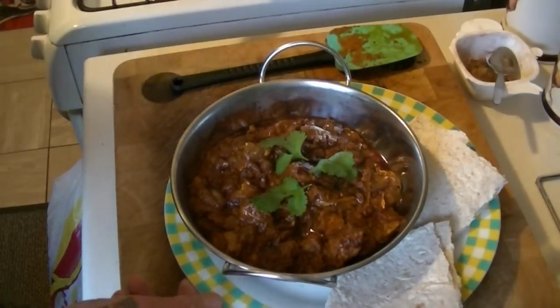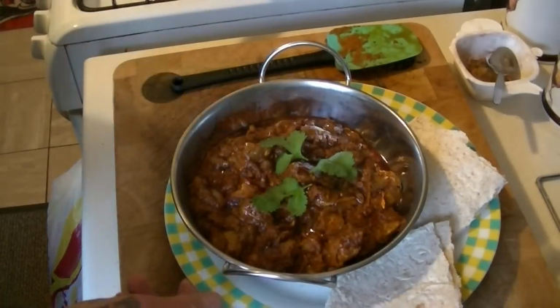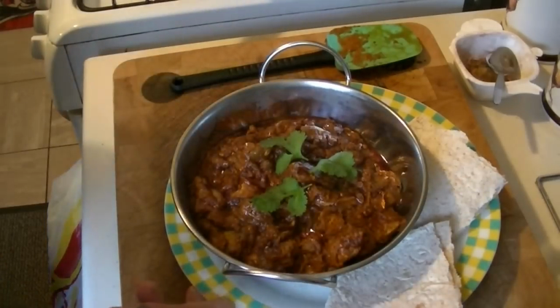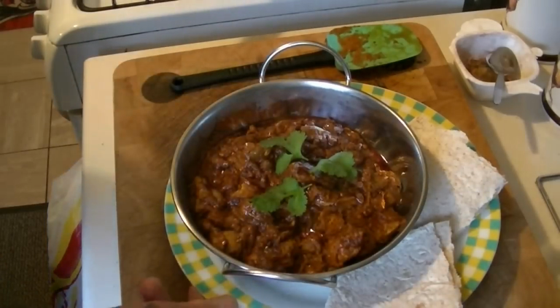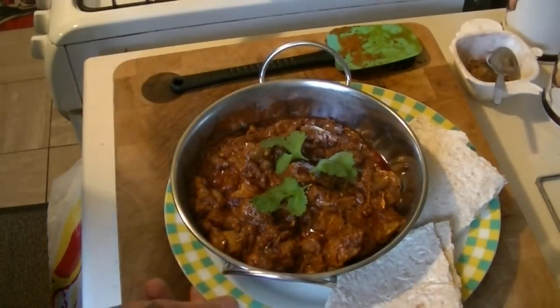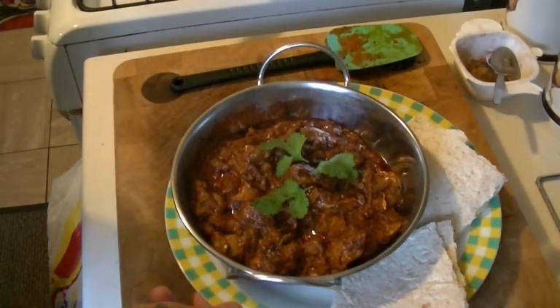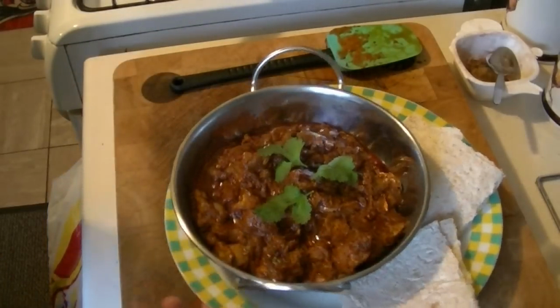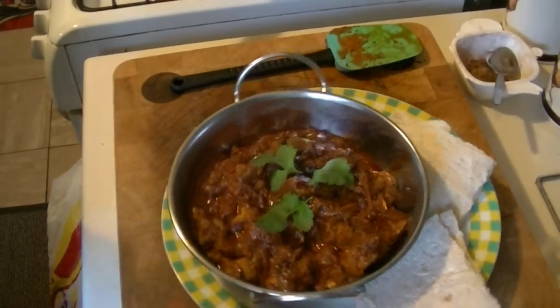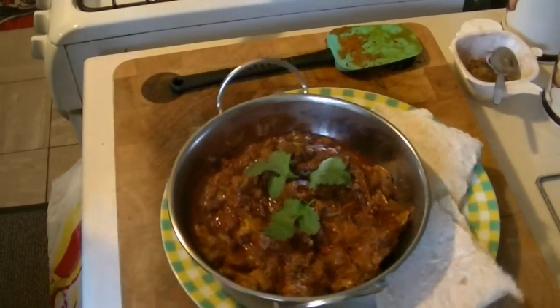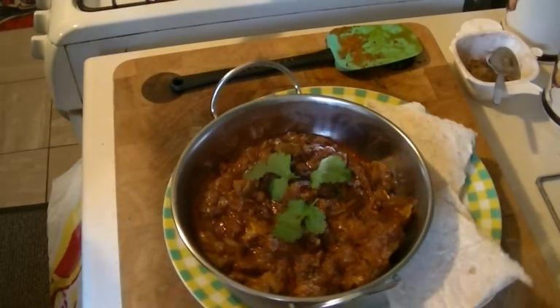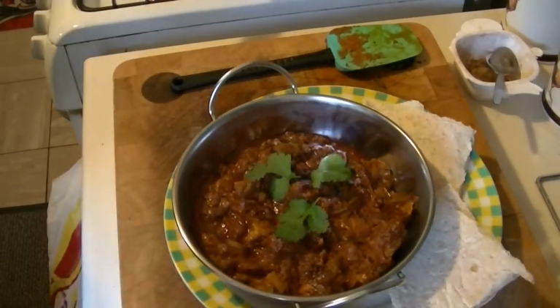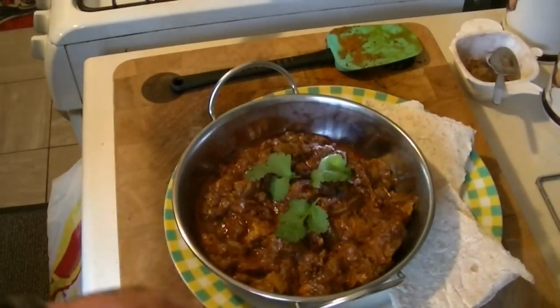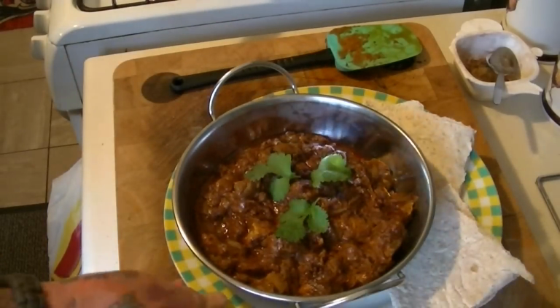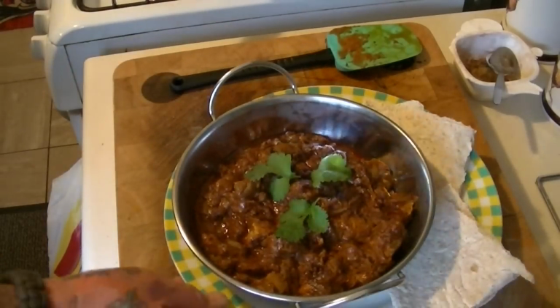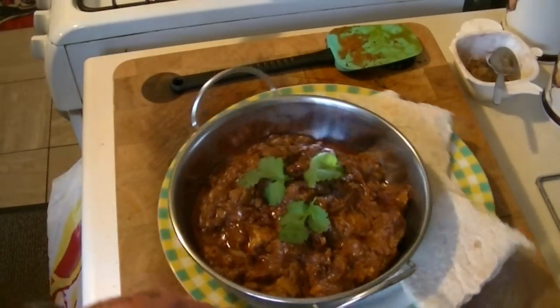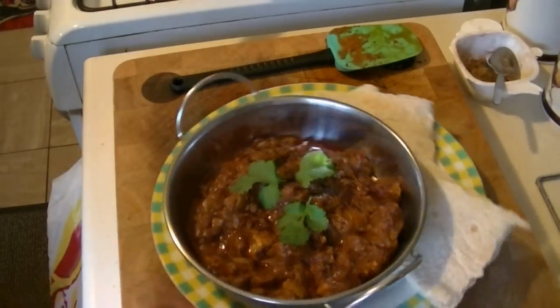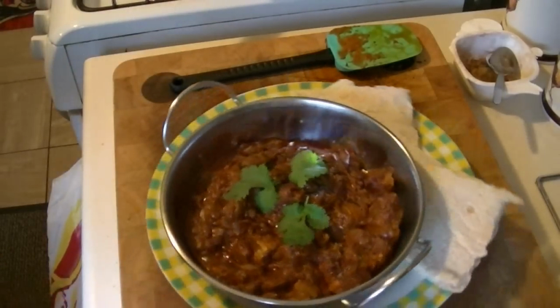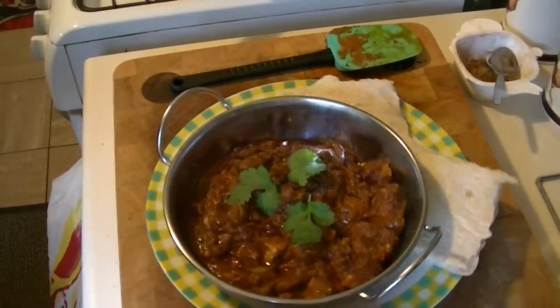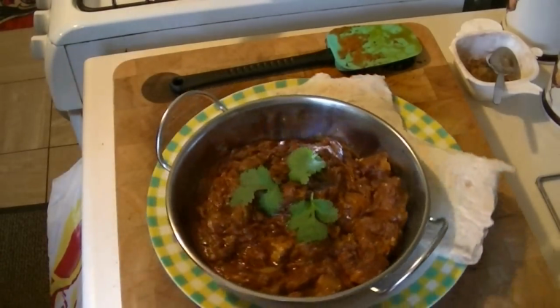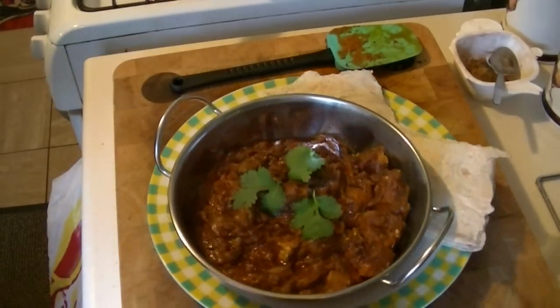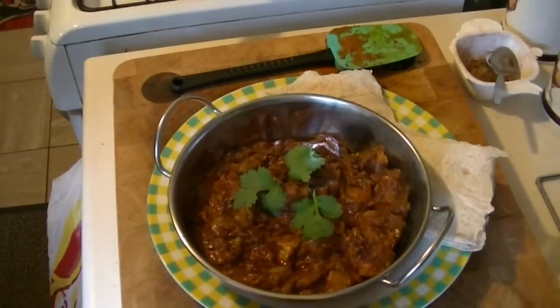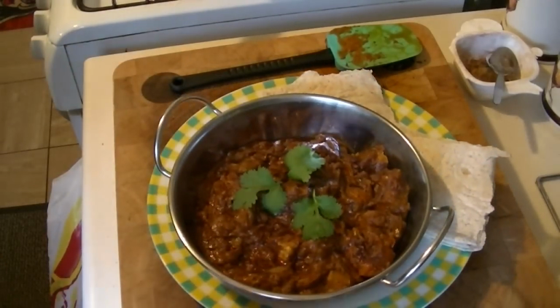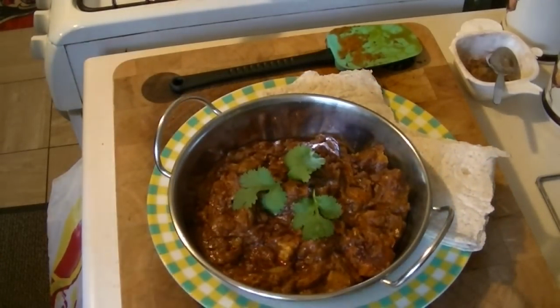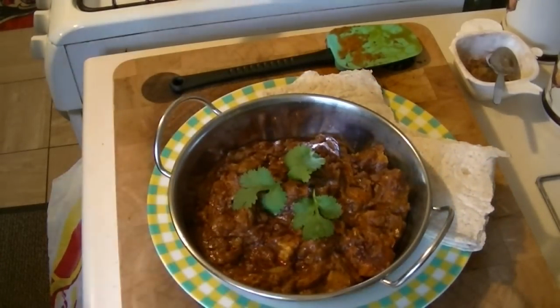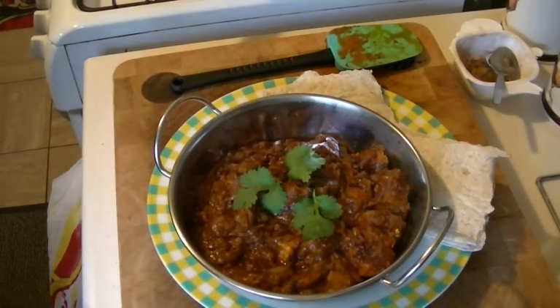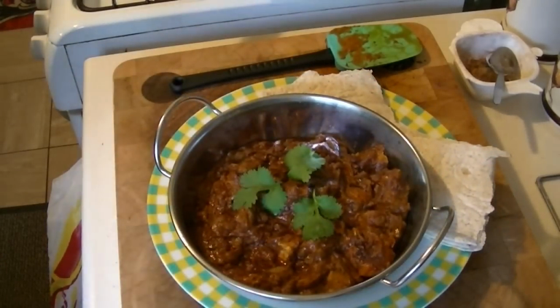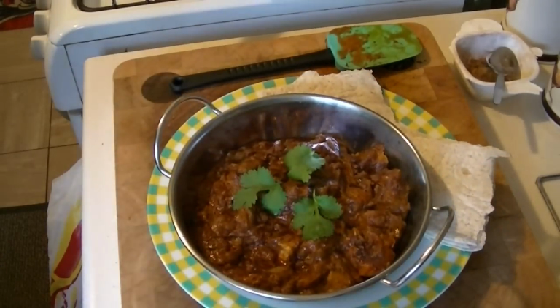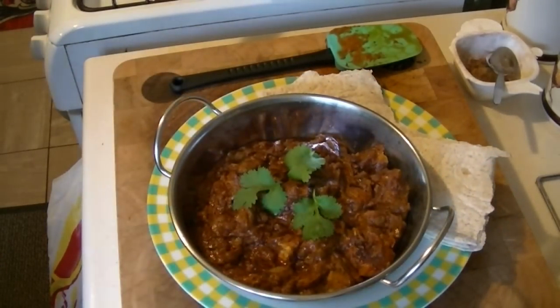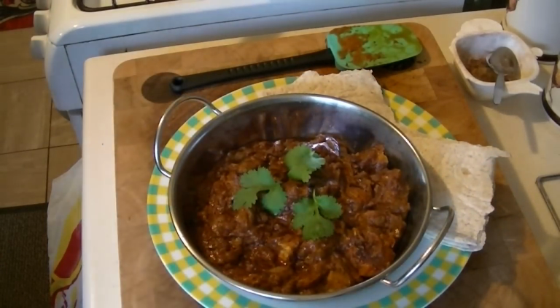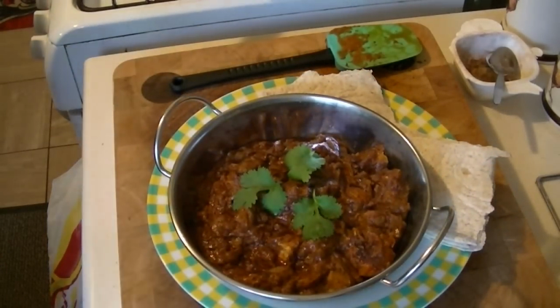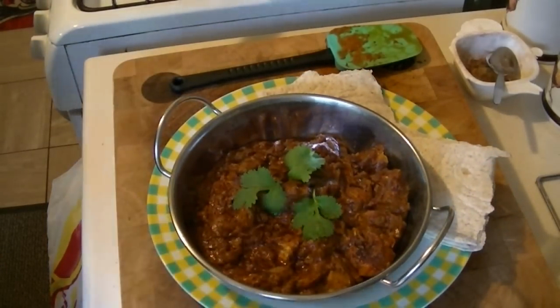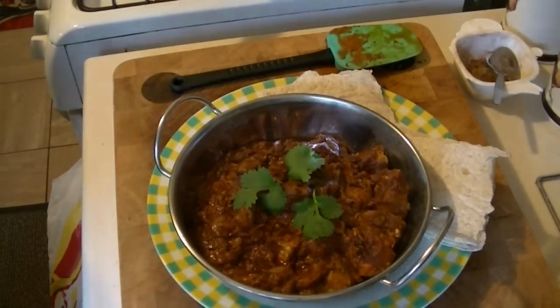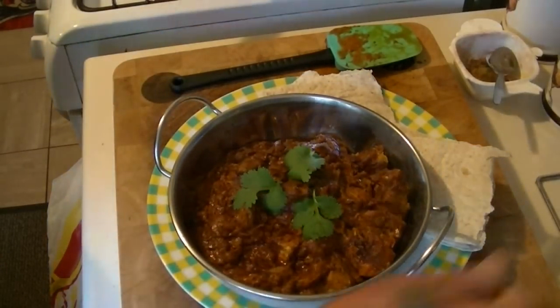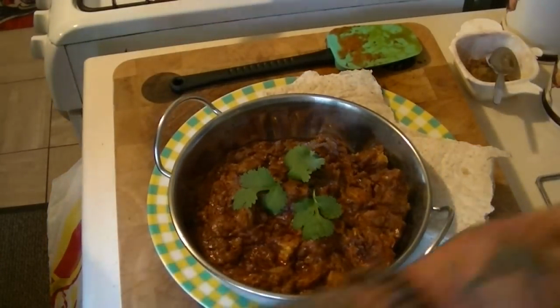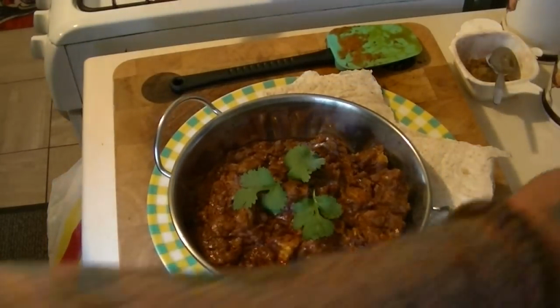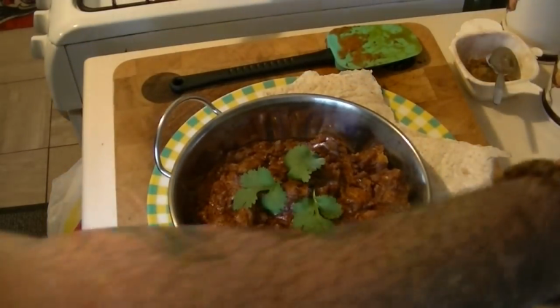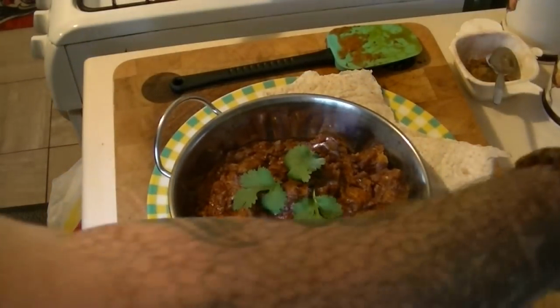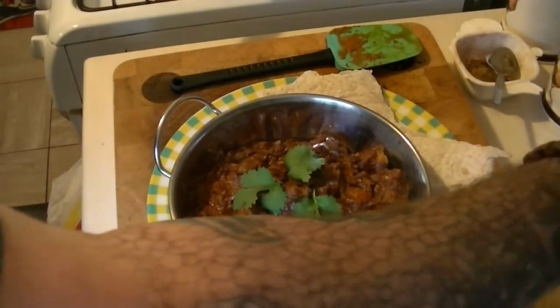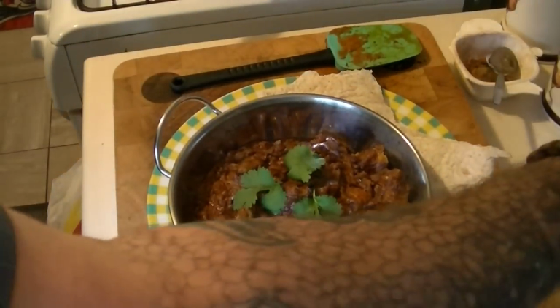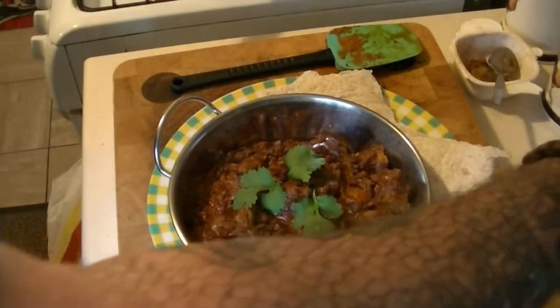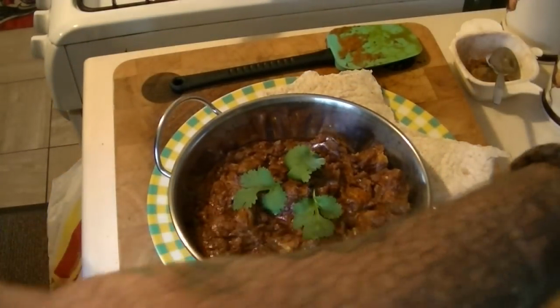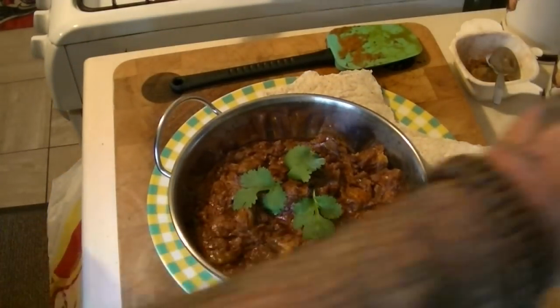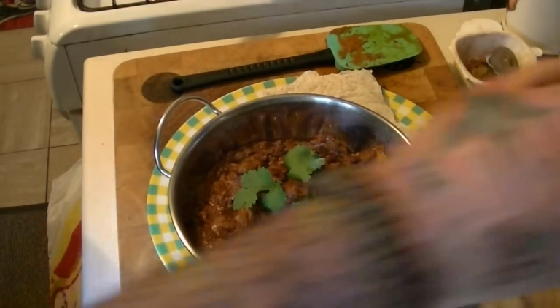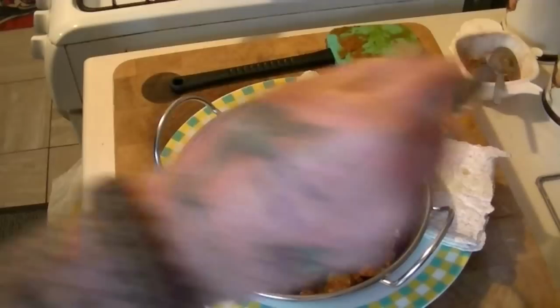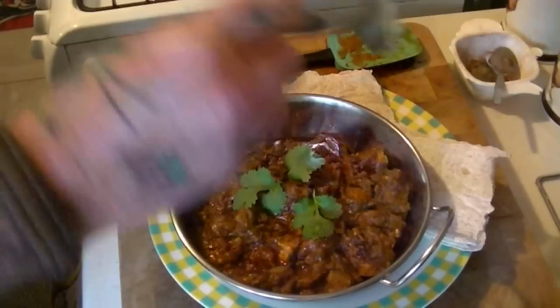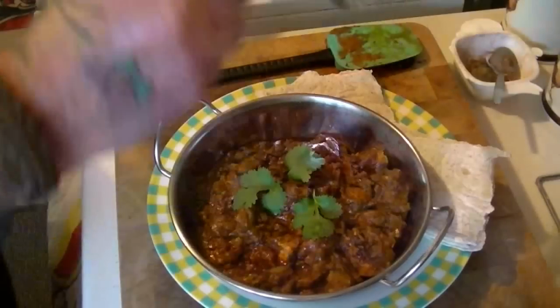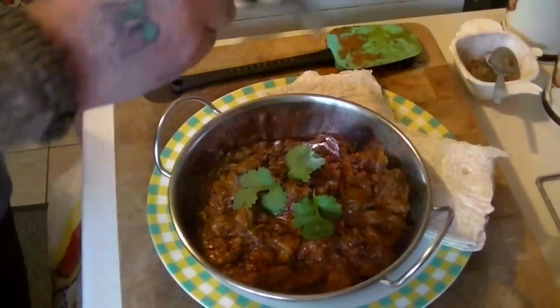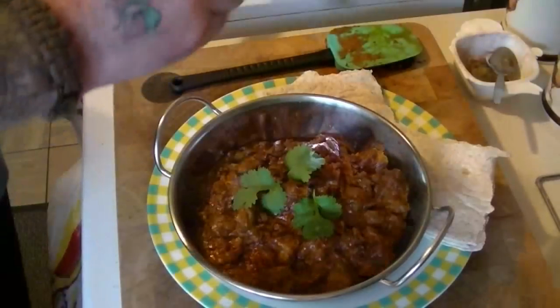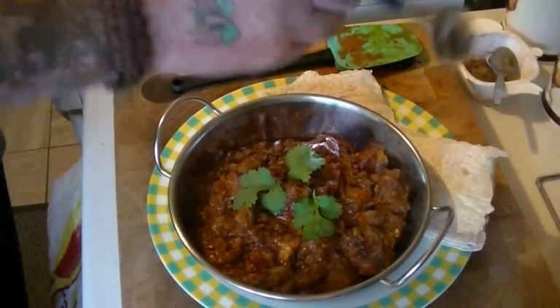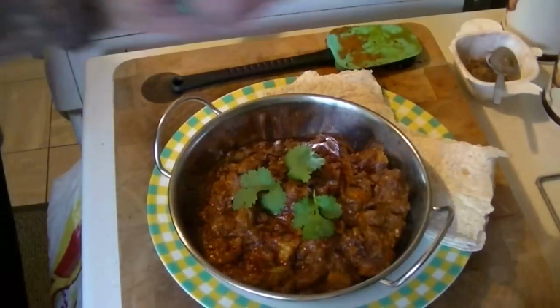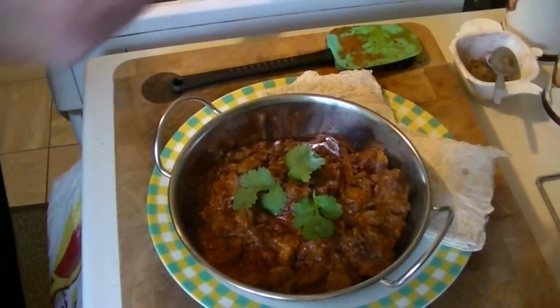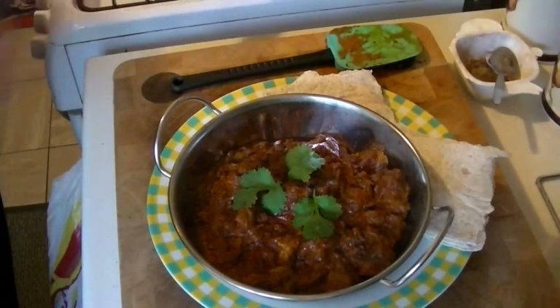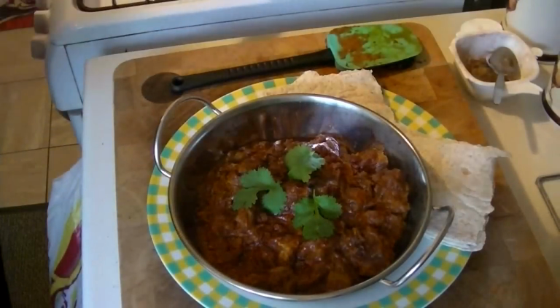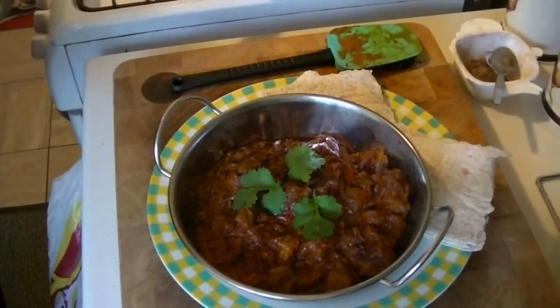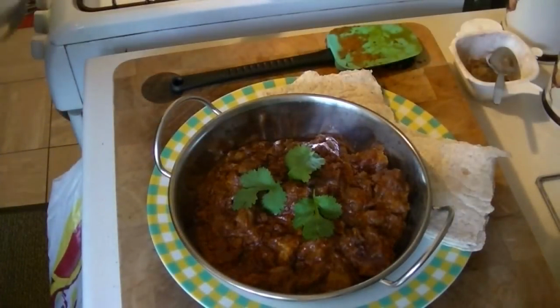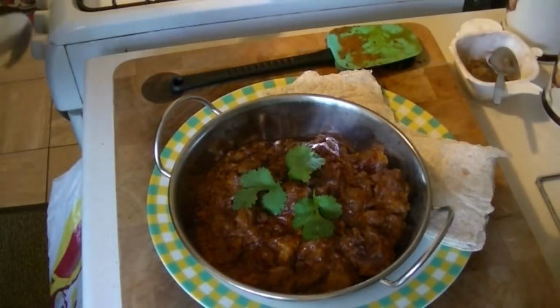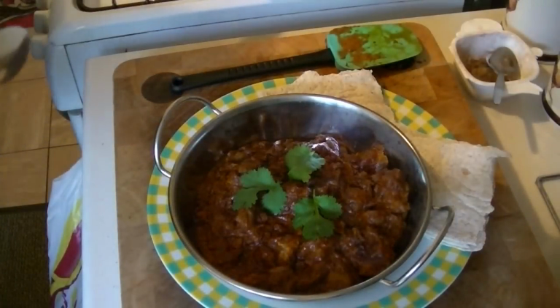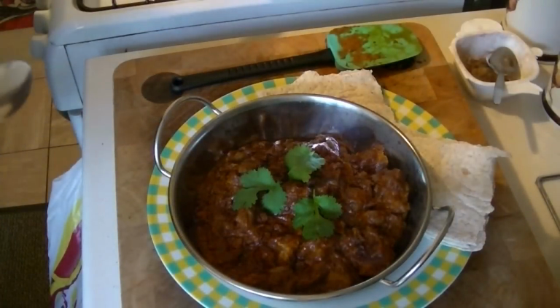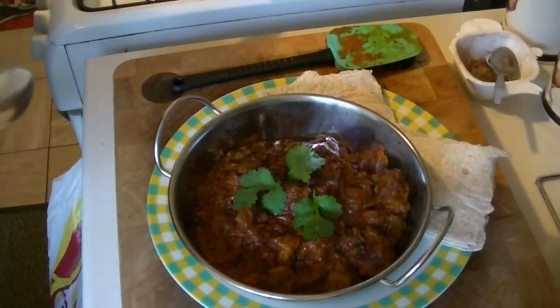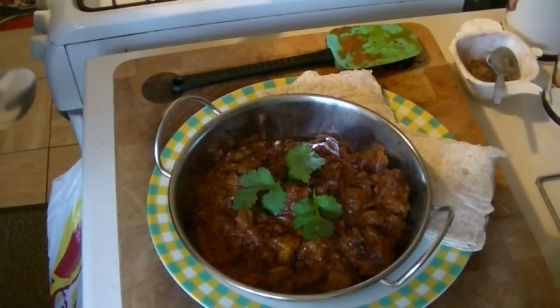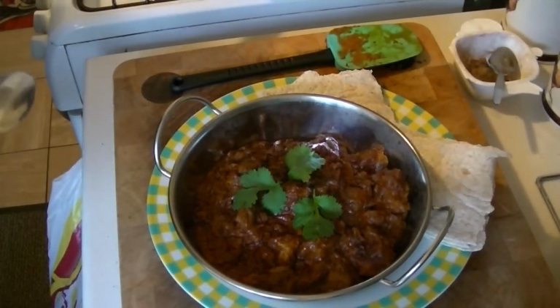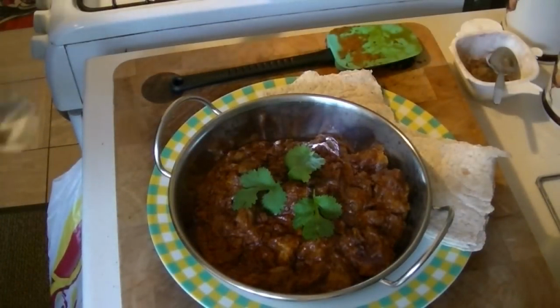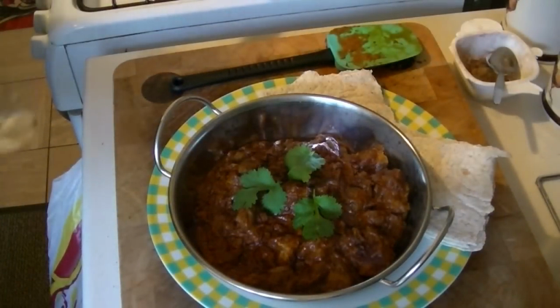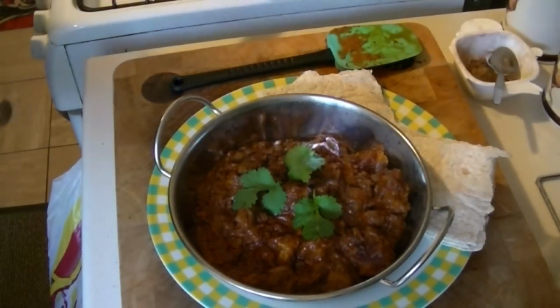That one is spot on. So that's chicken tikka masala with chapattis tonight.